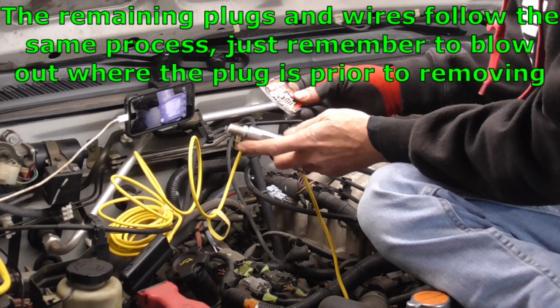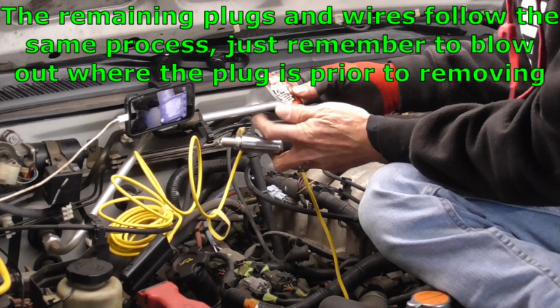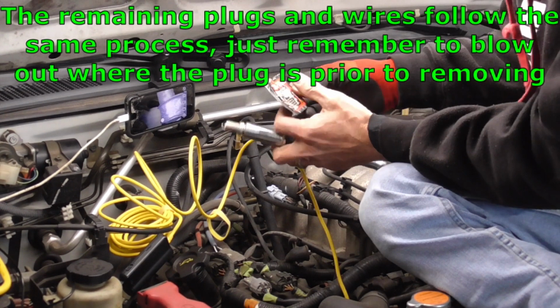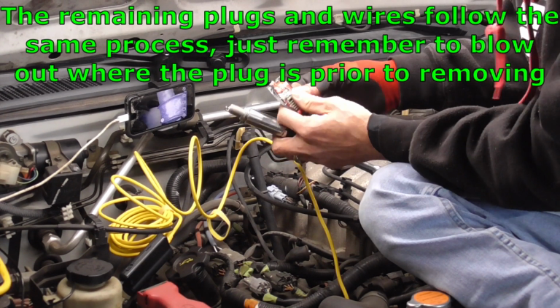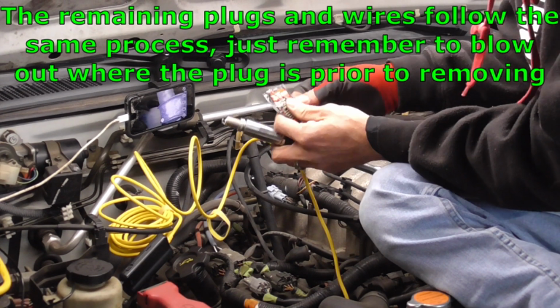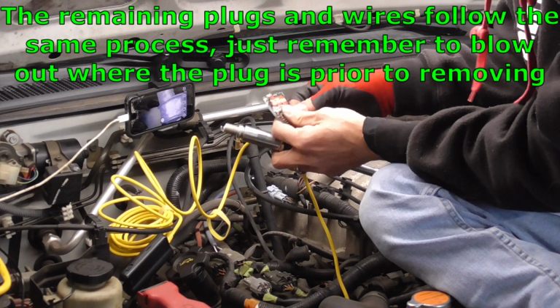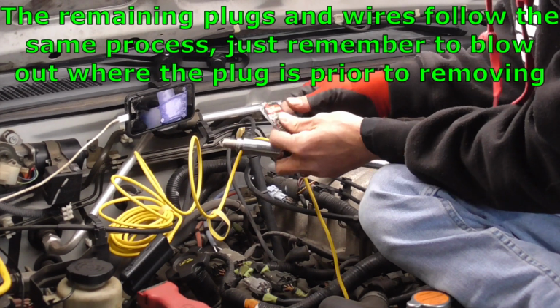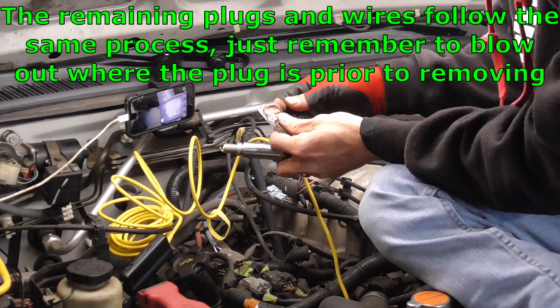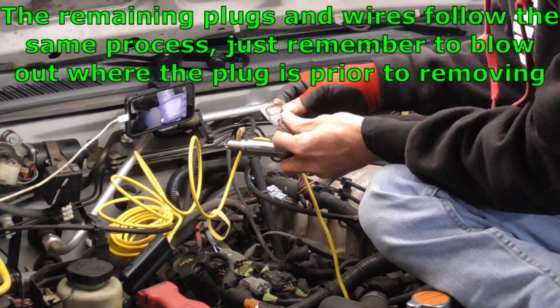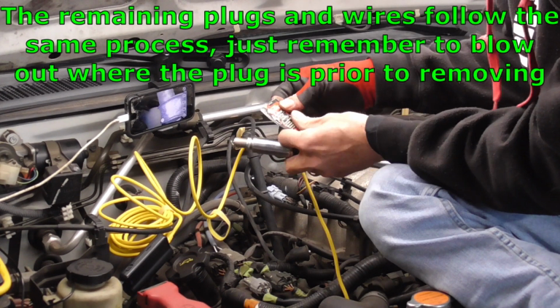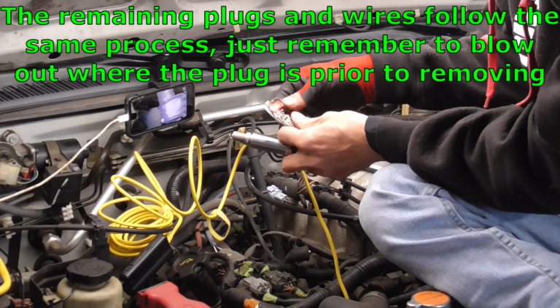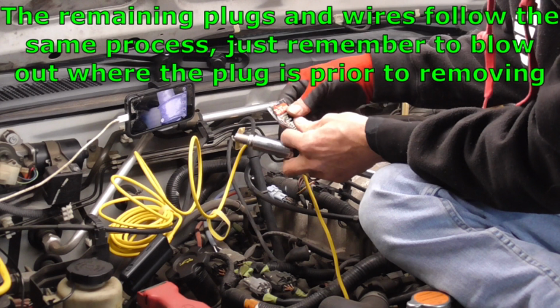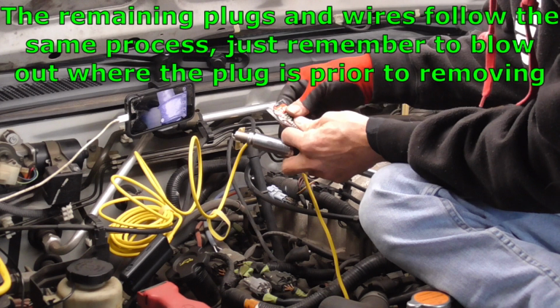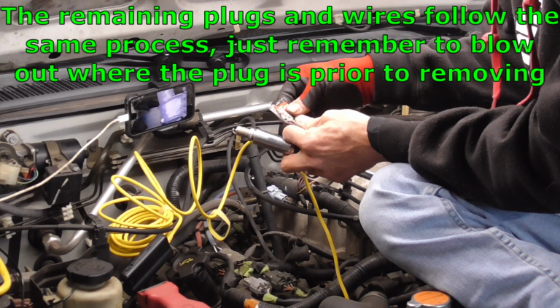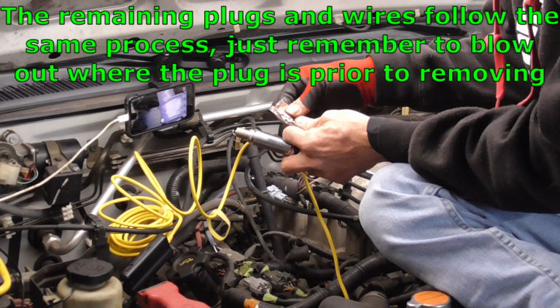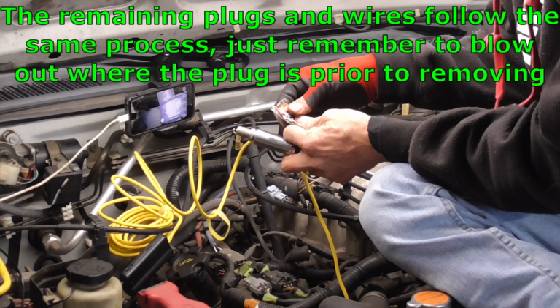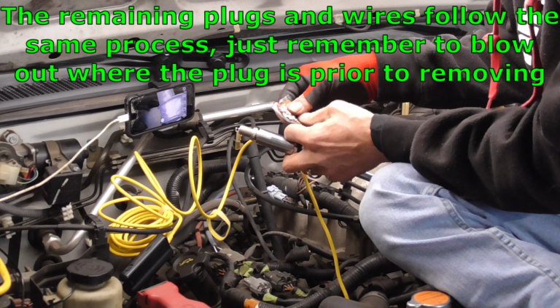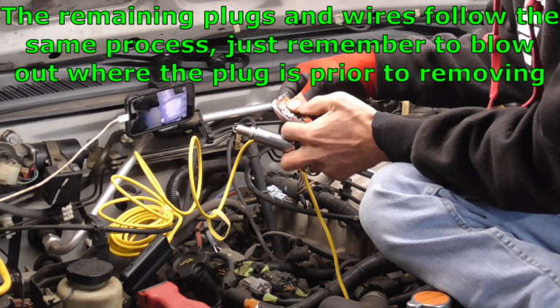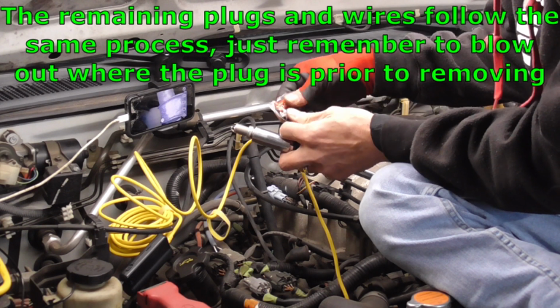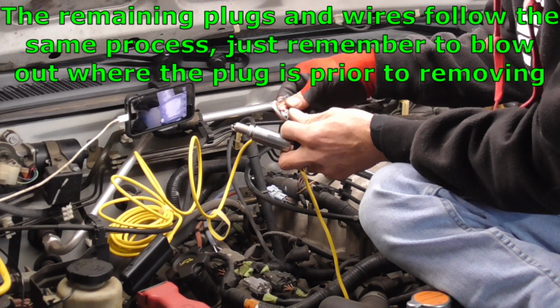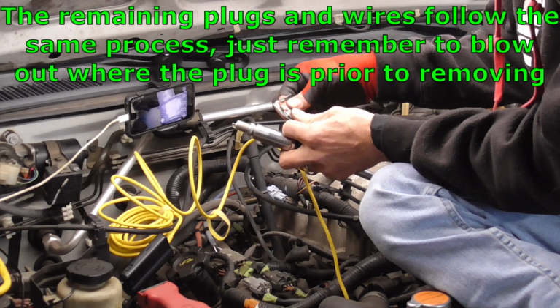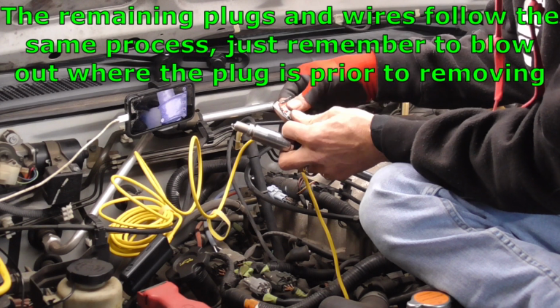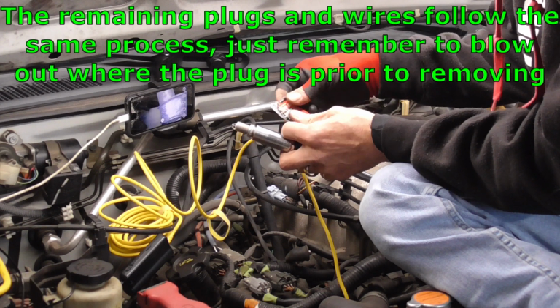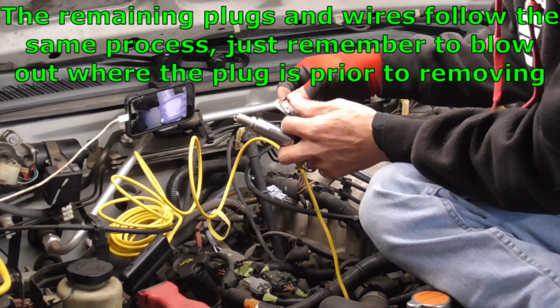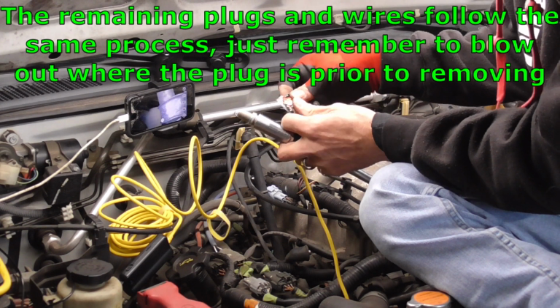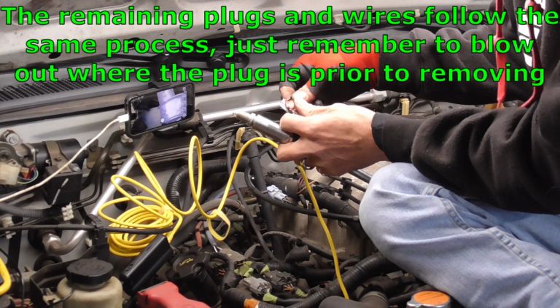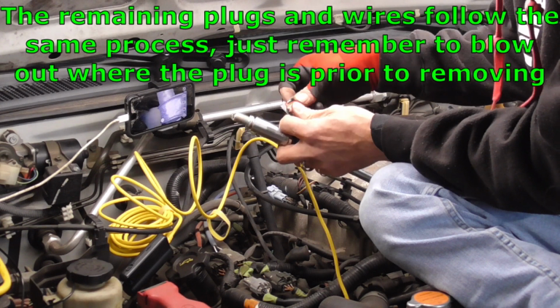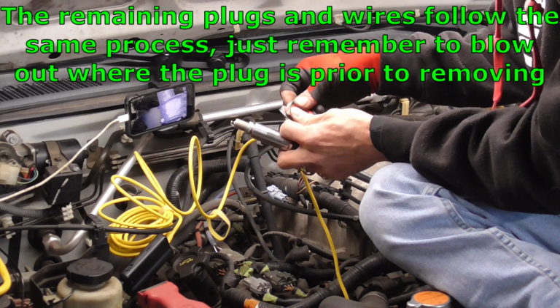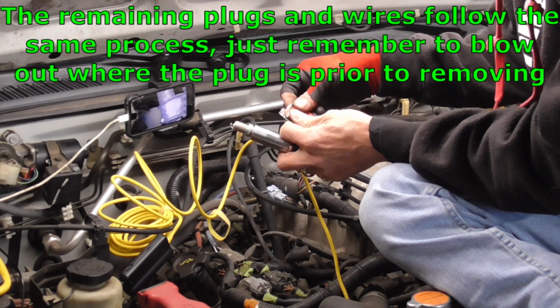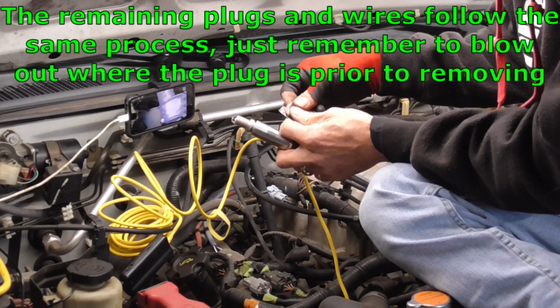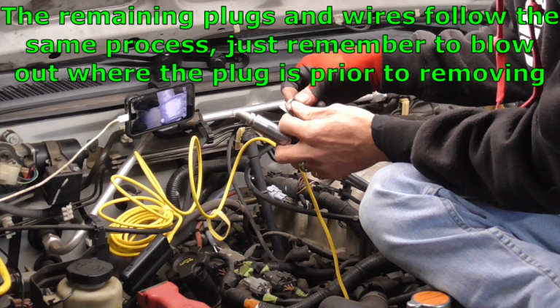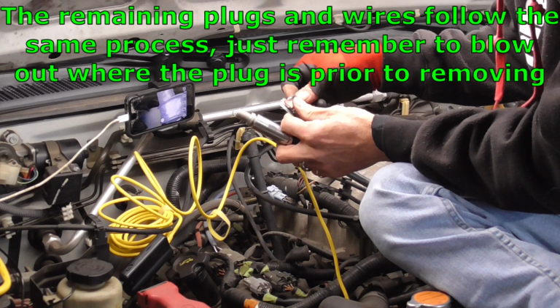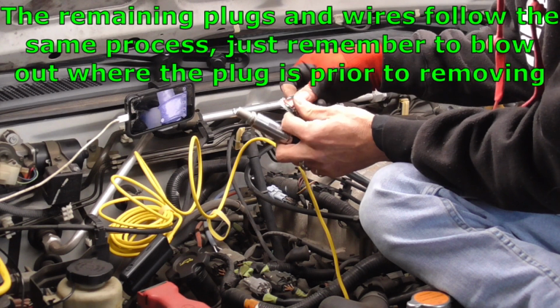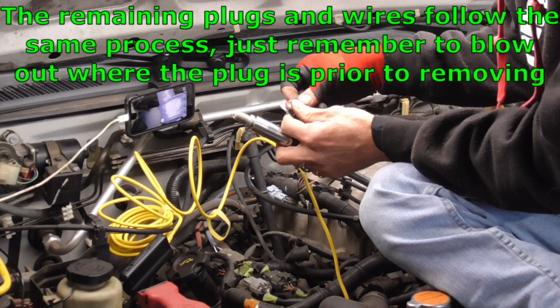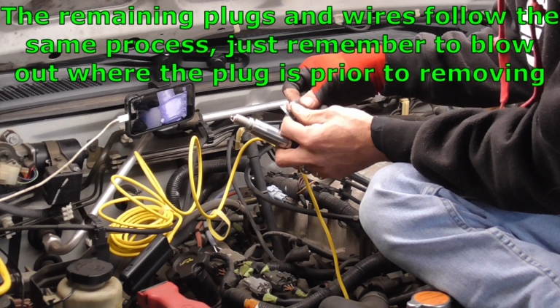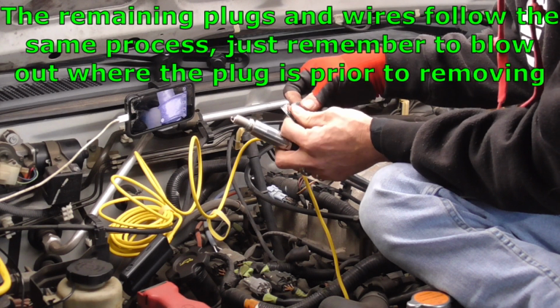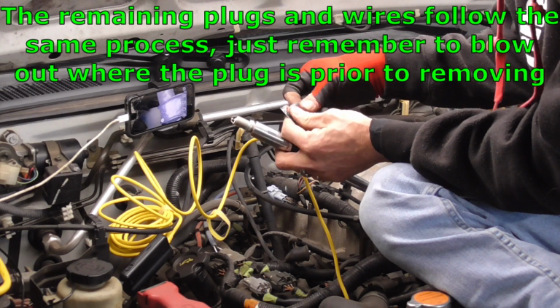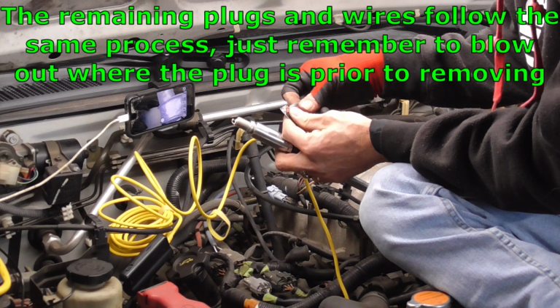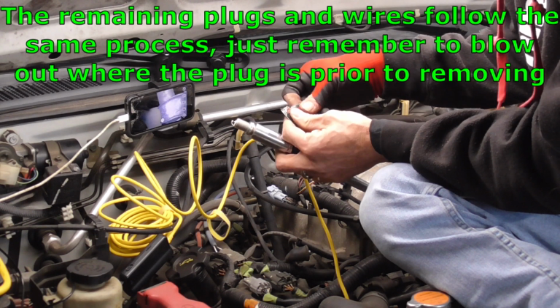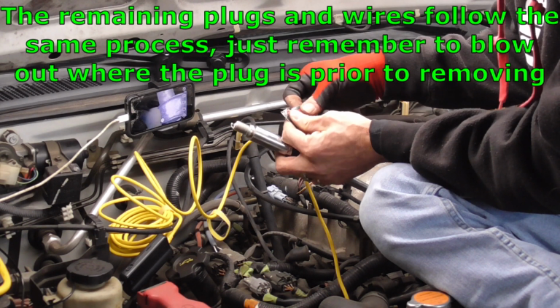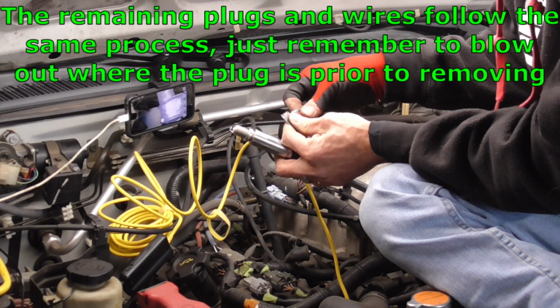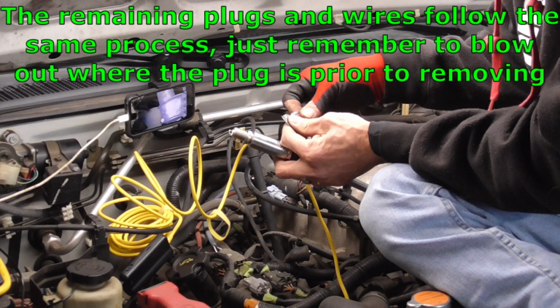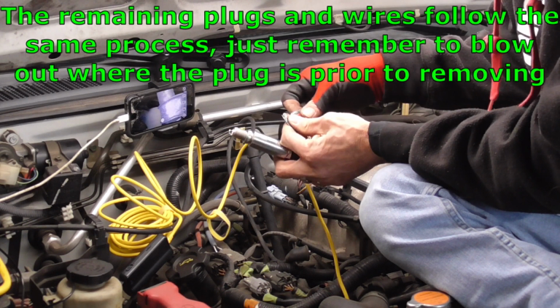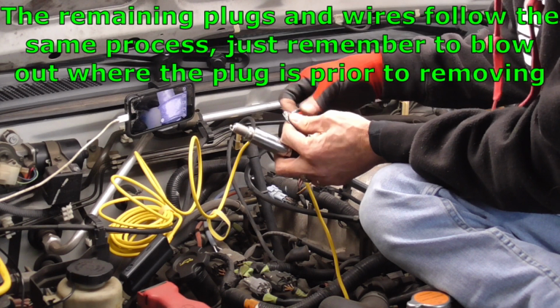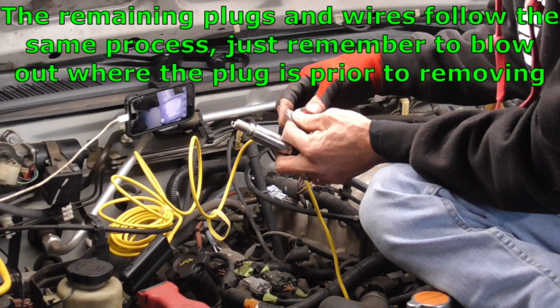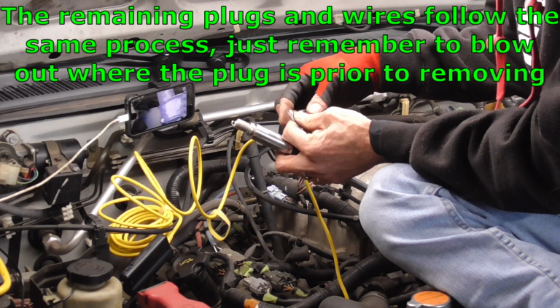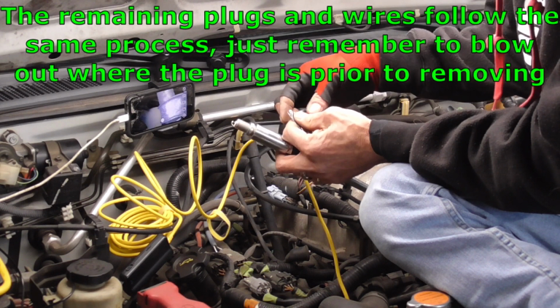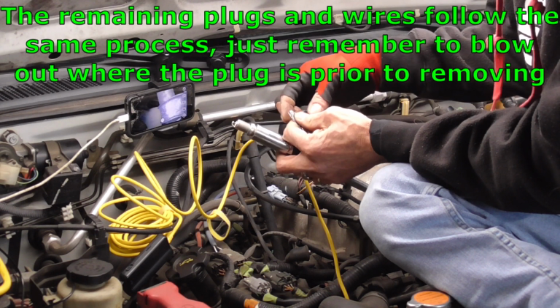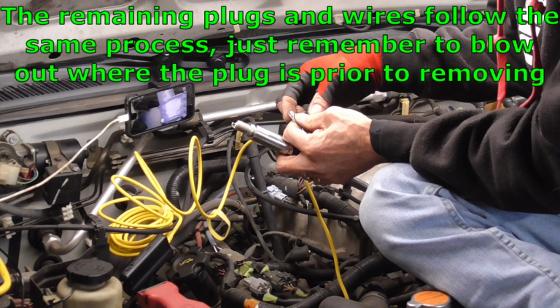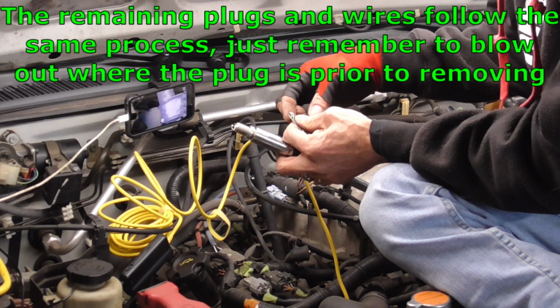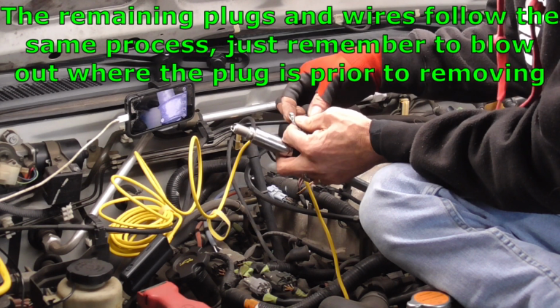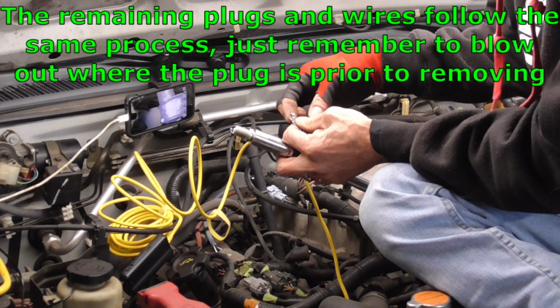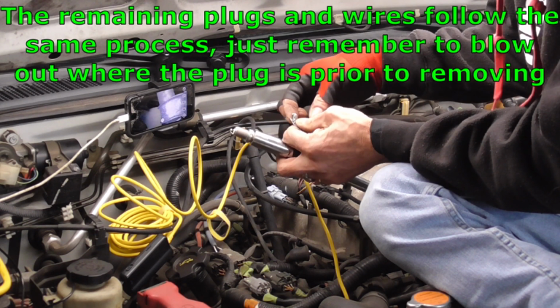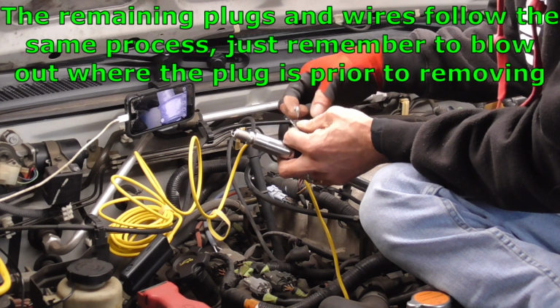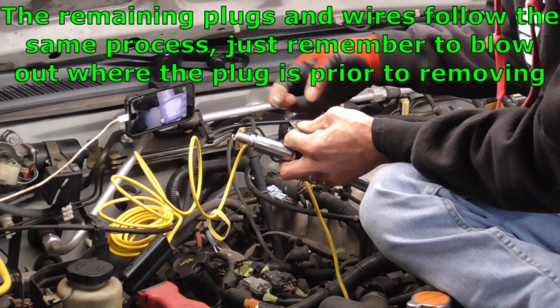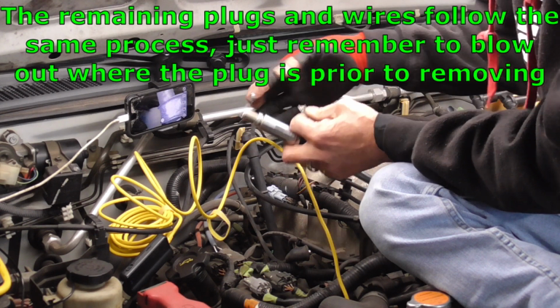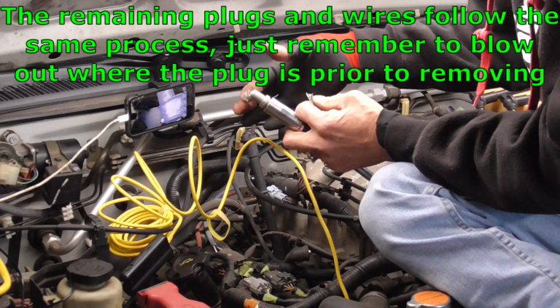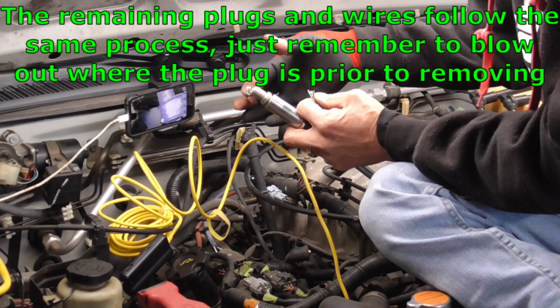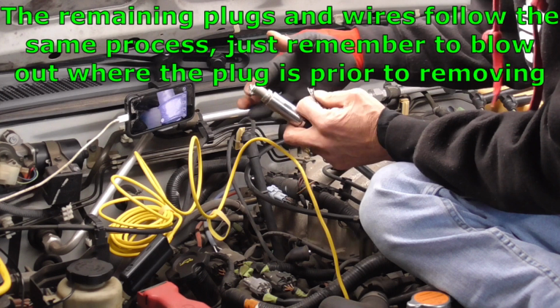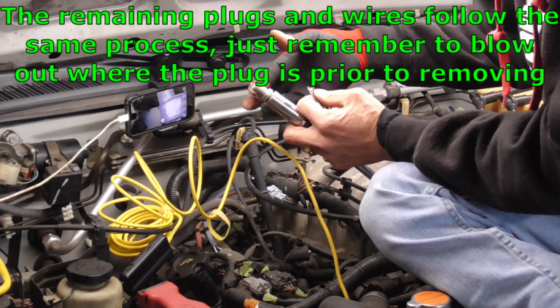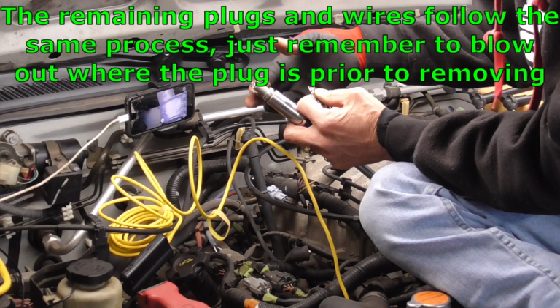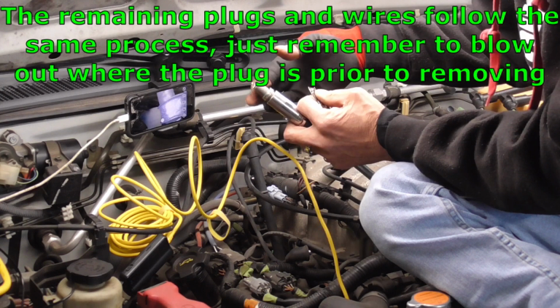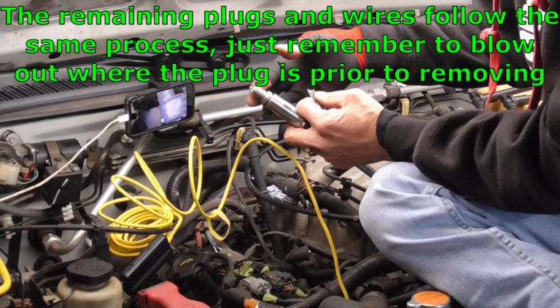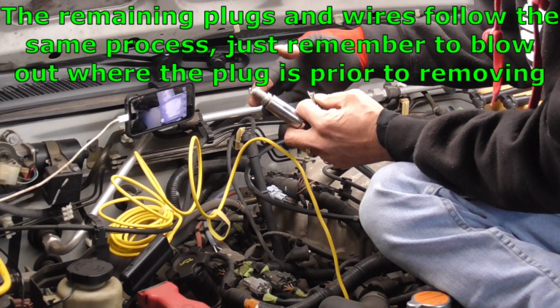We get our new plug, put some anti-seize on it, and repeat the whole process to install it.